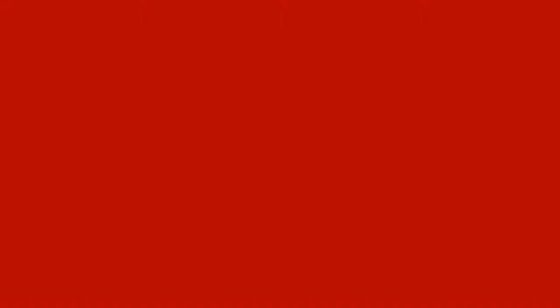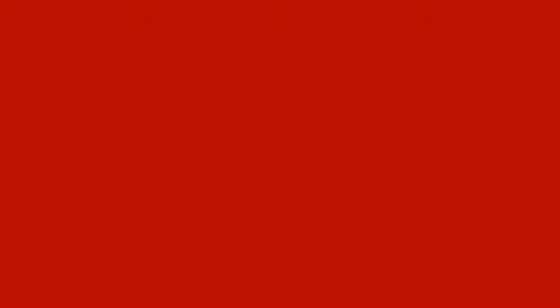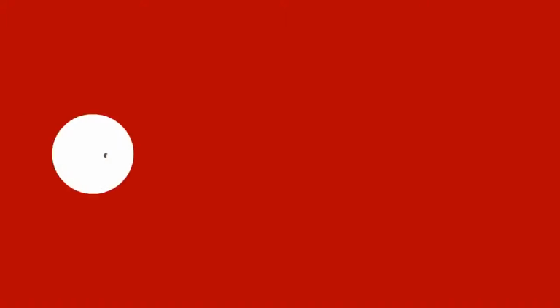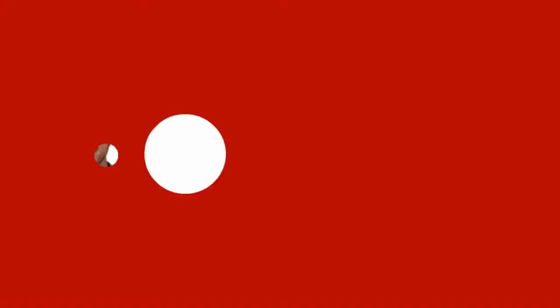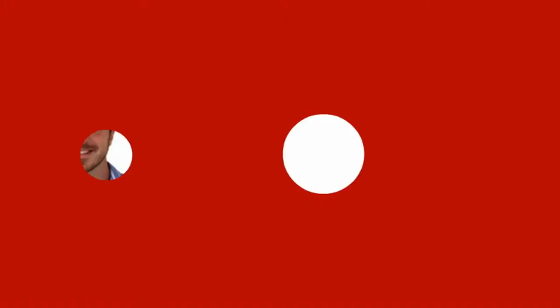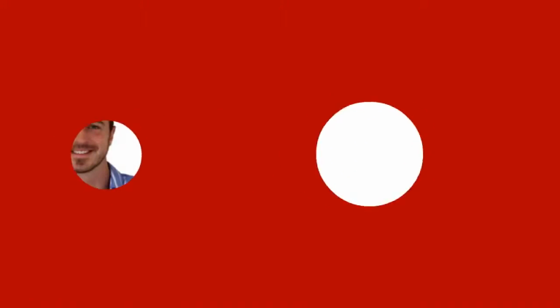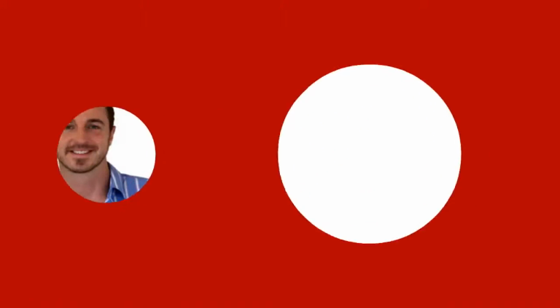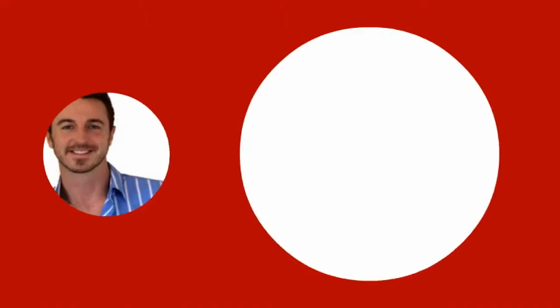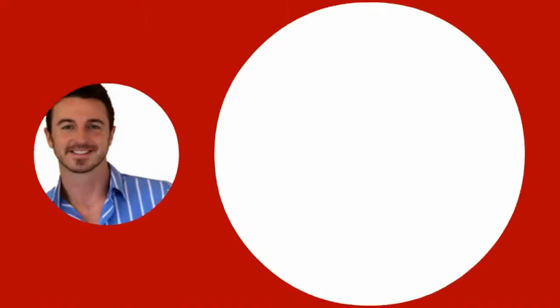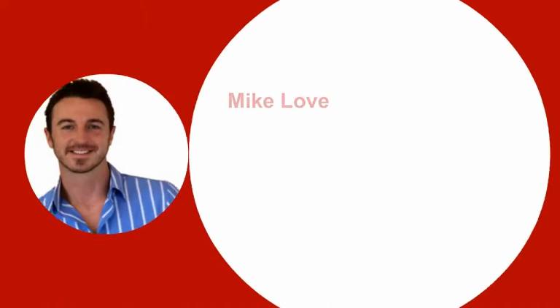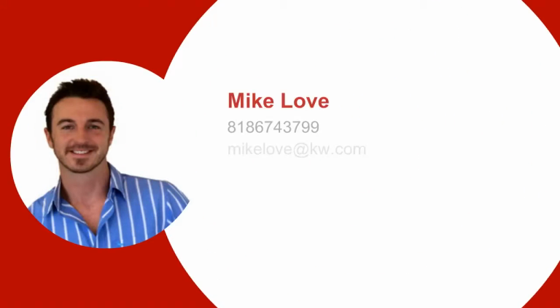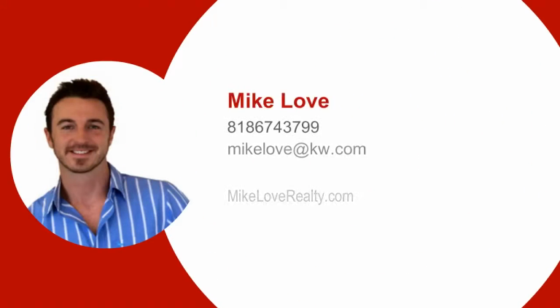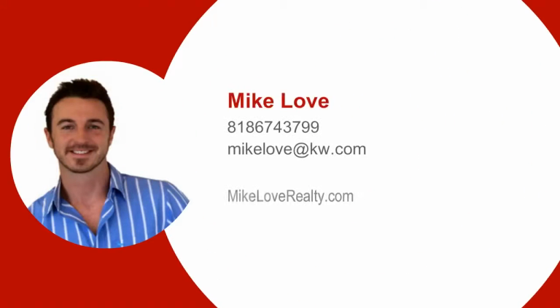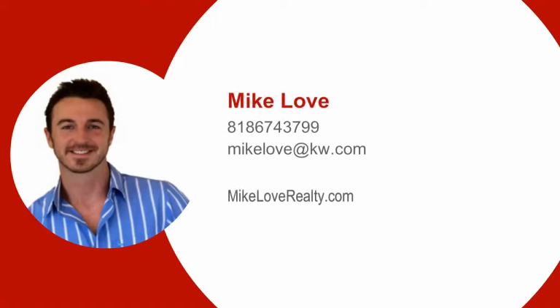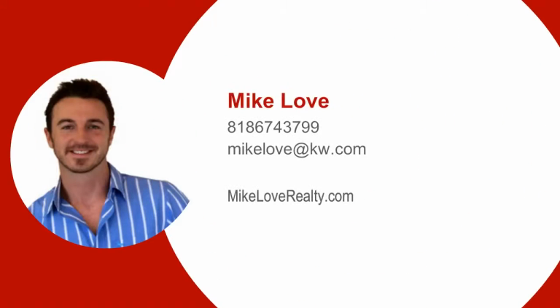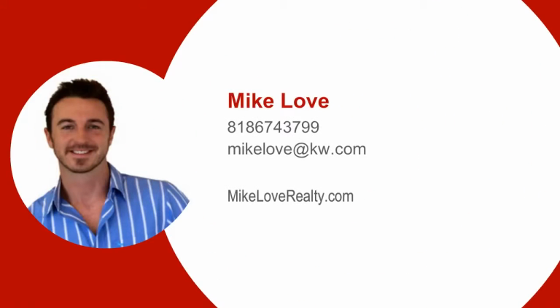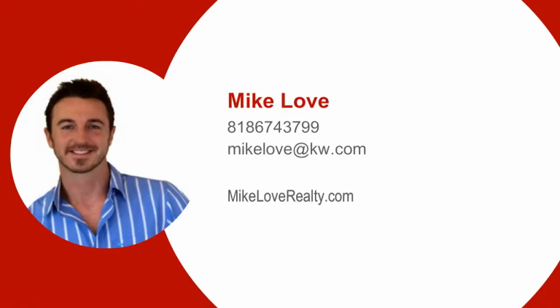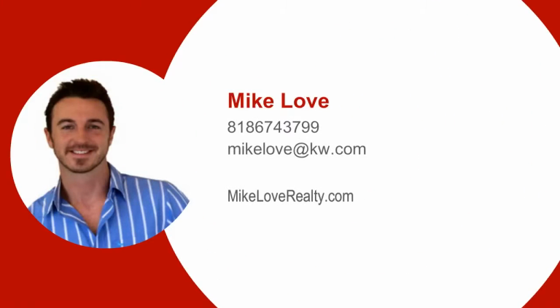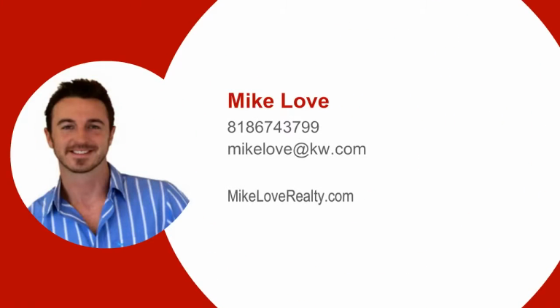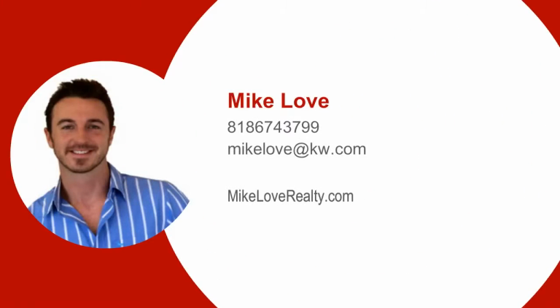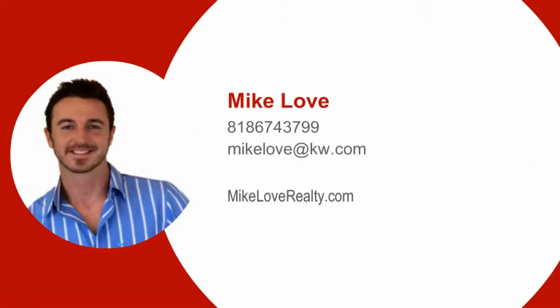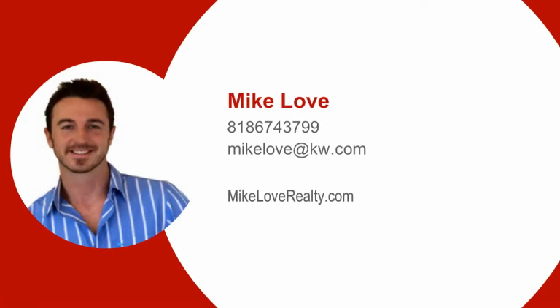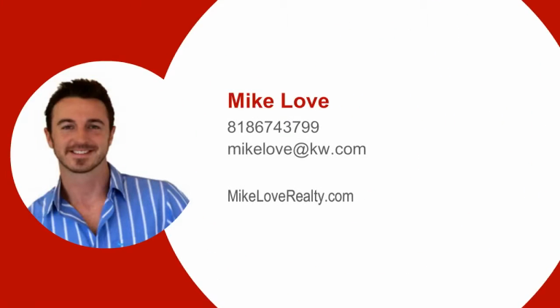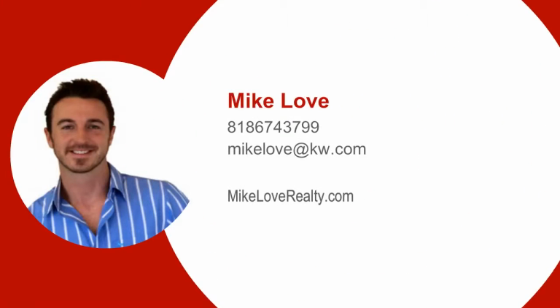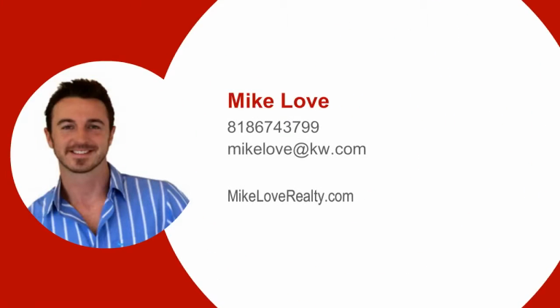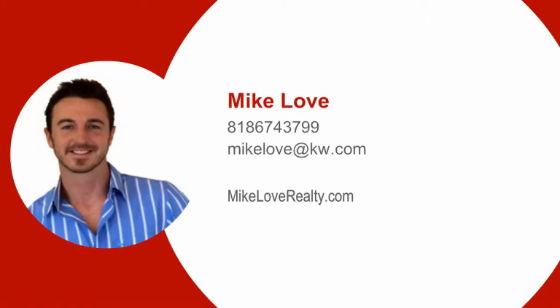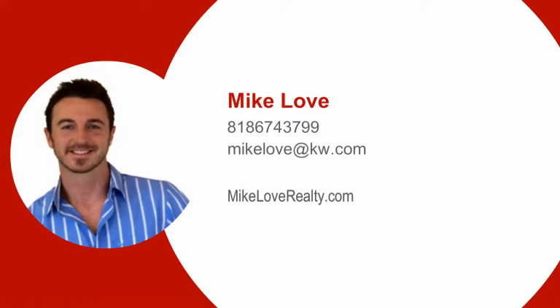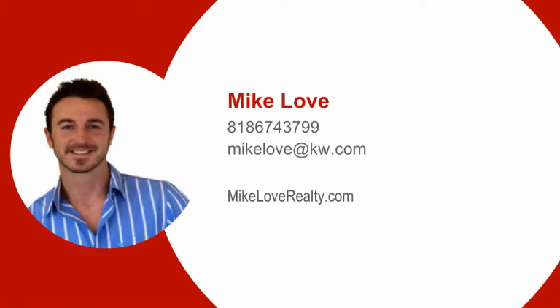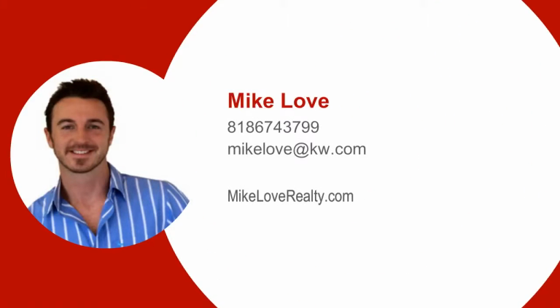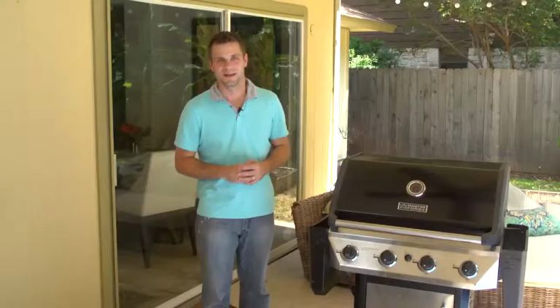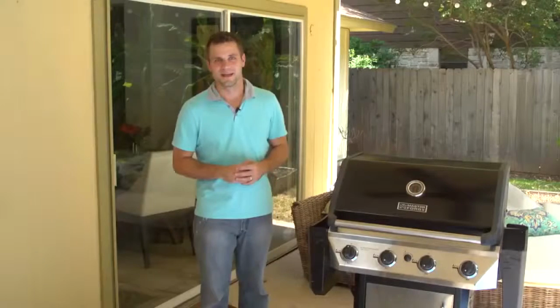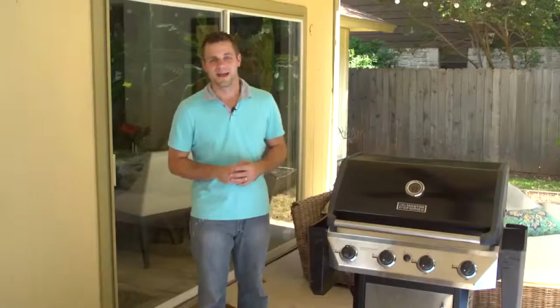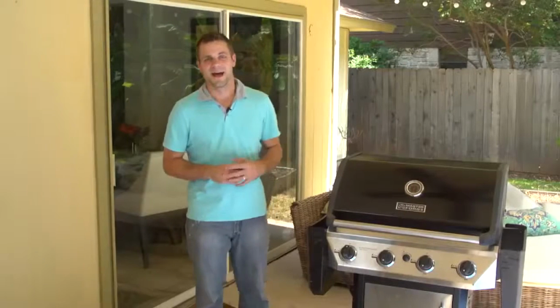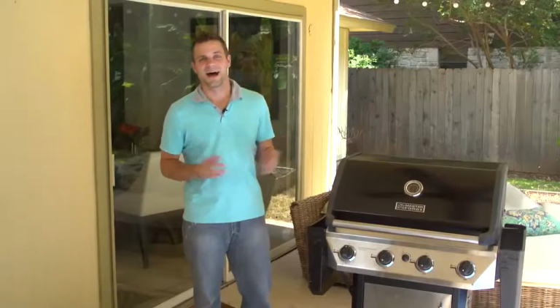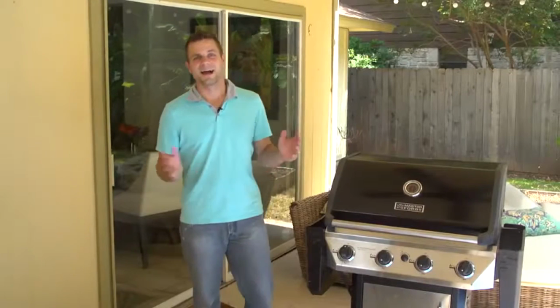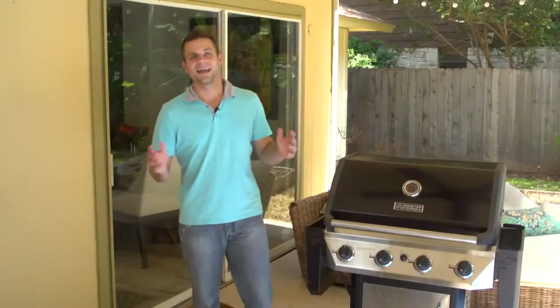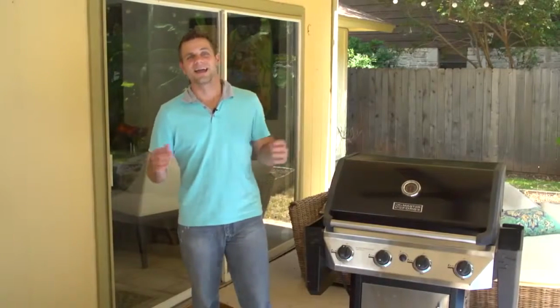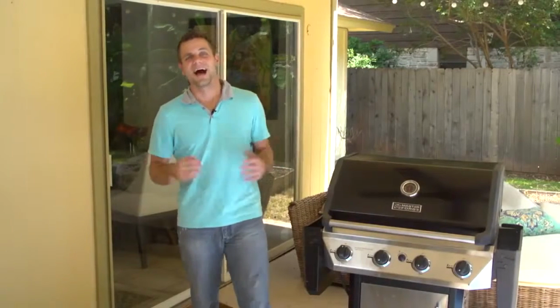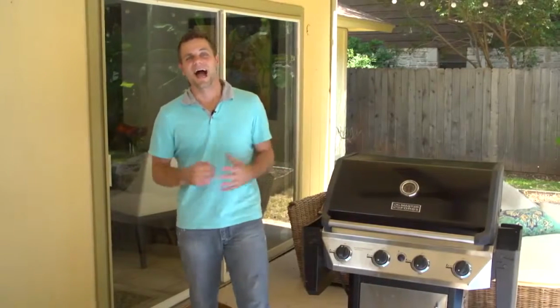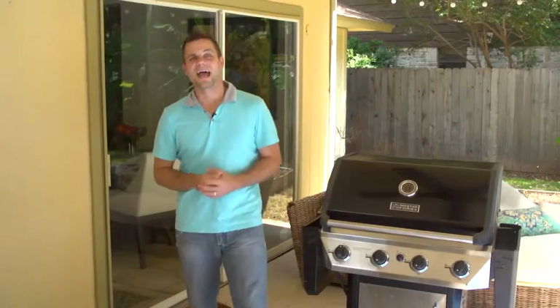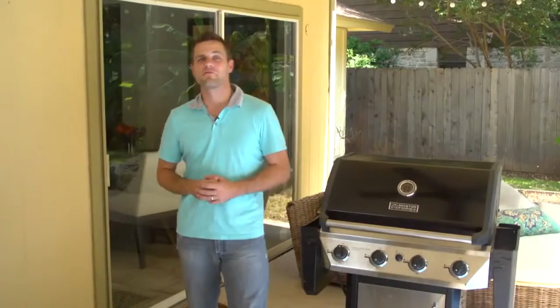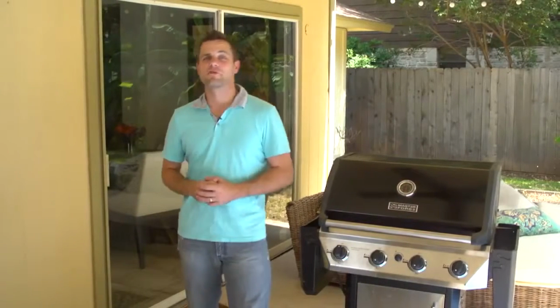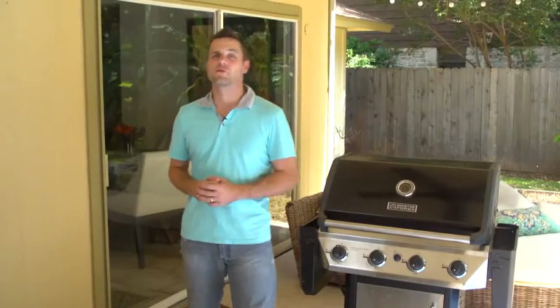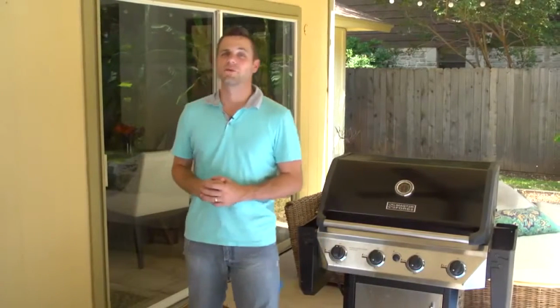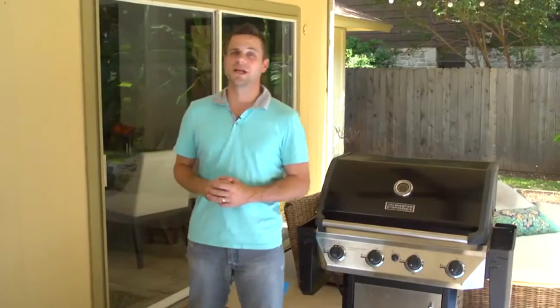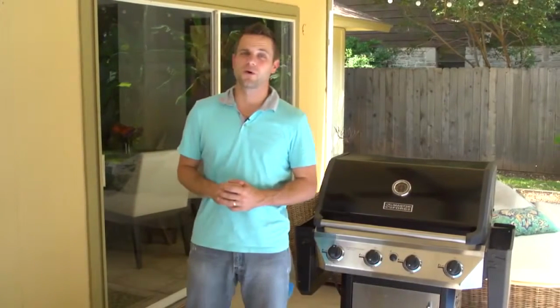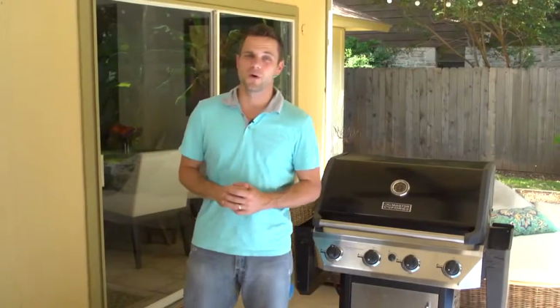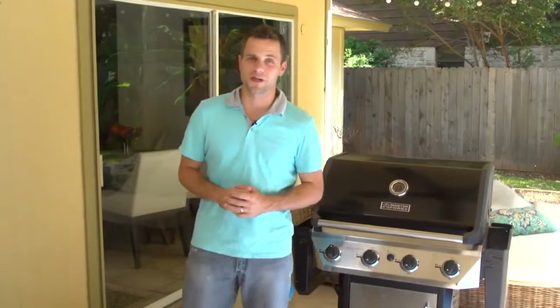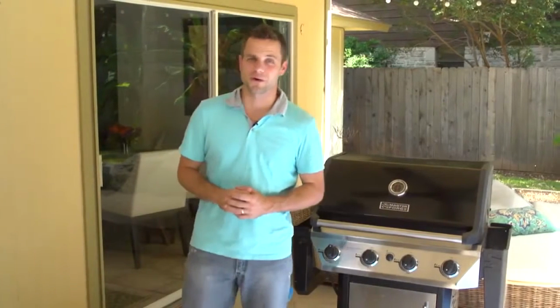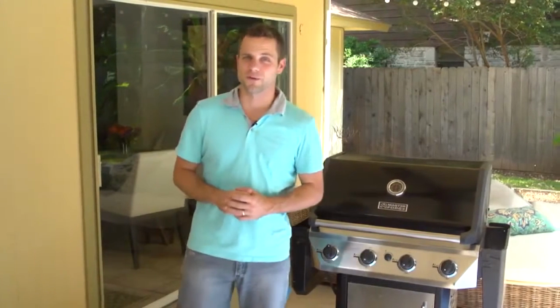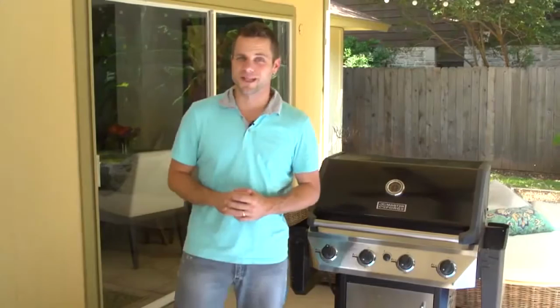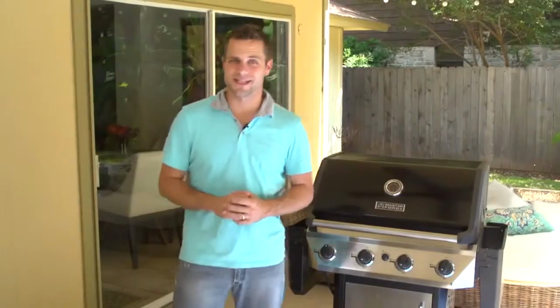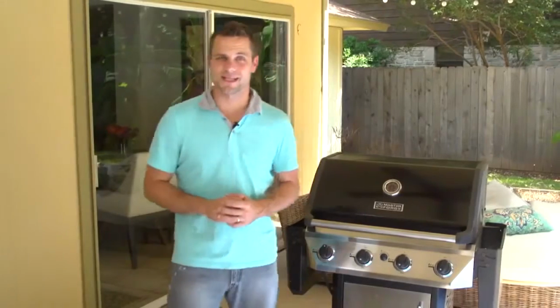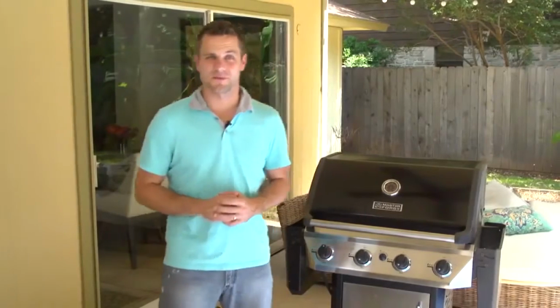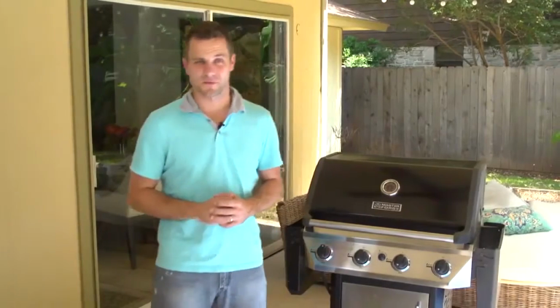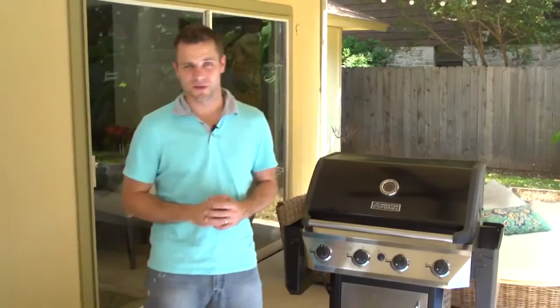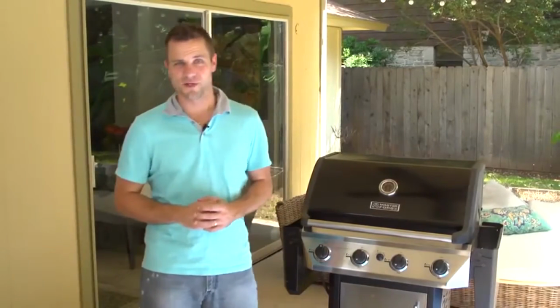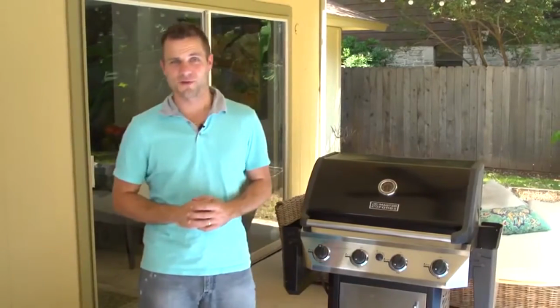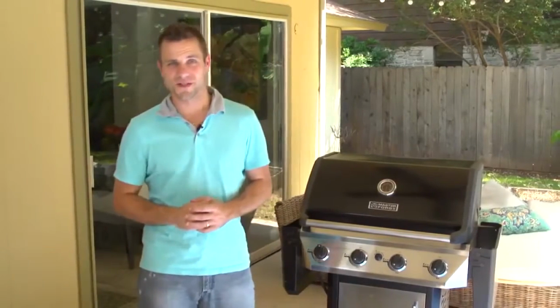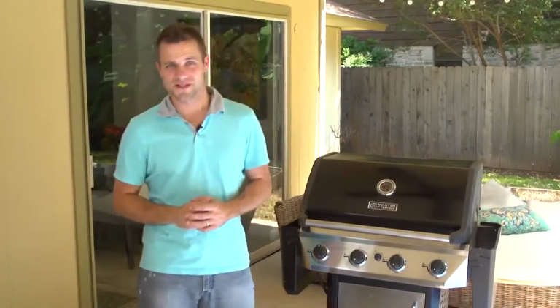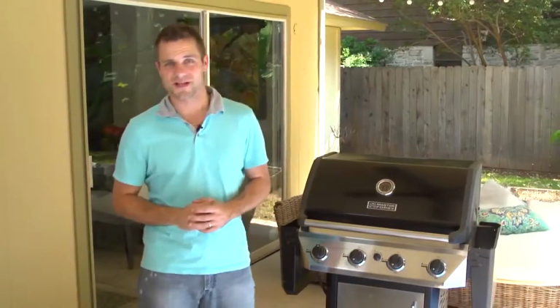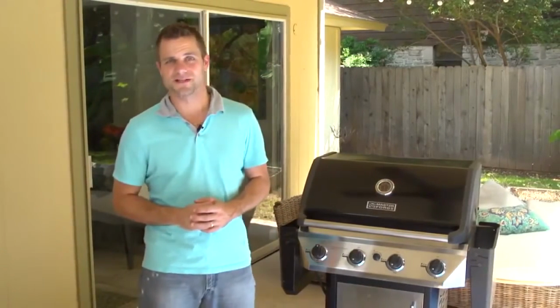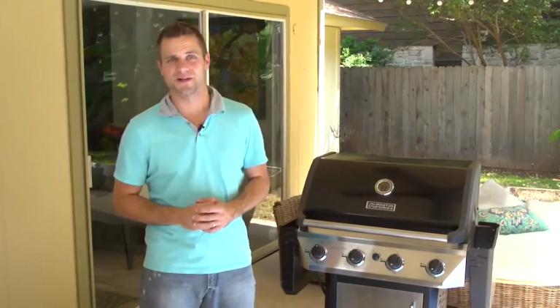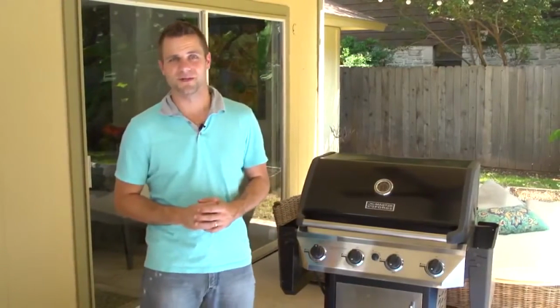Hey, it's me, Mike Love. I have three quick grilling tips for you this October.